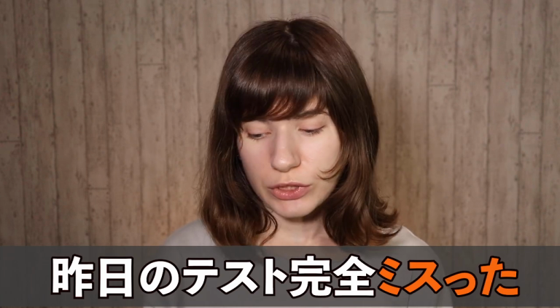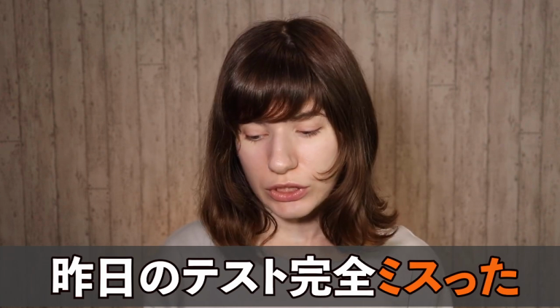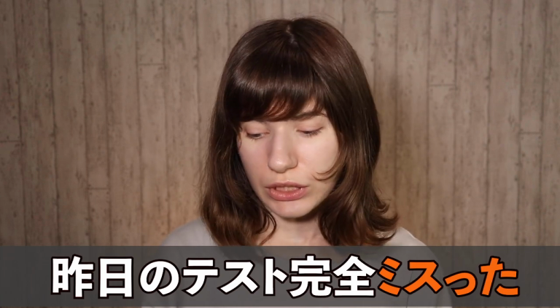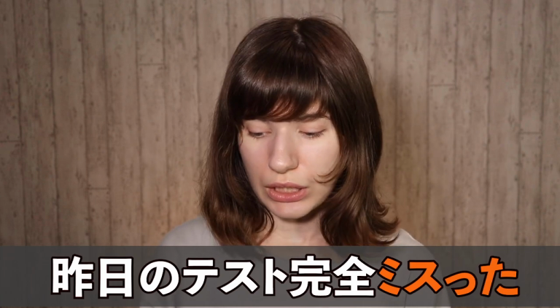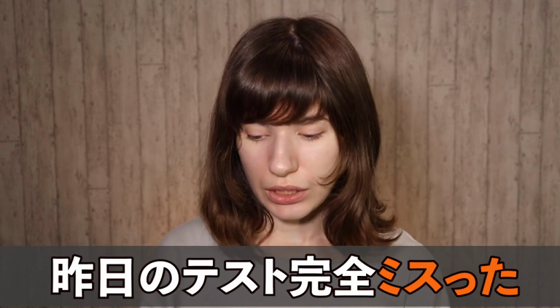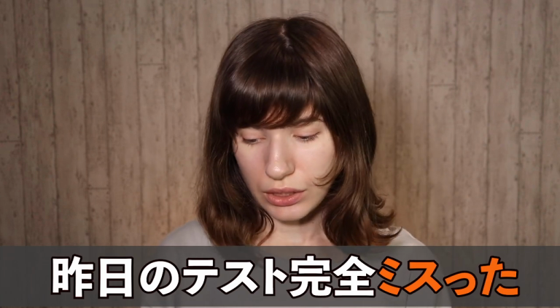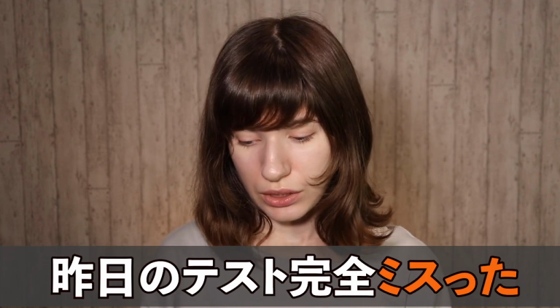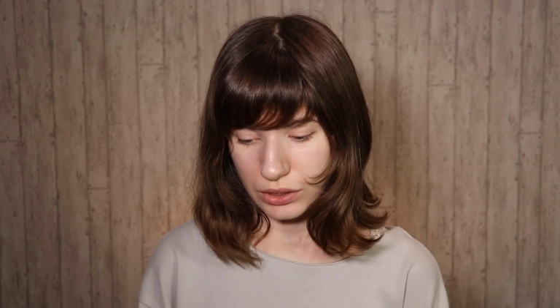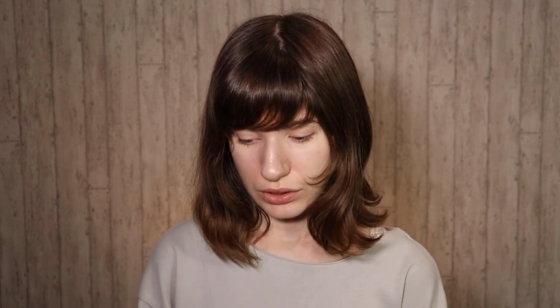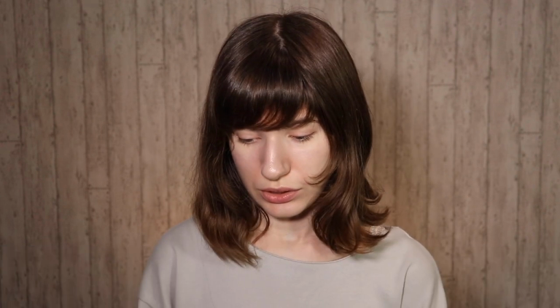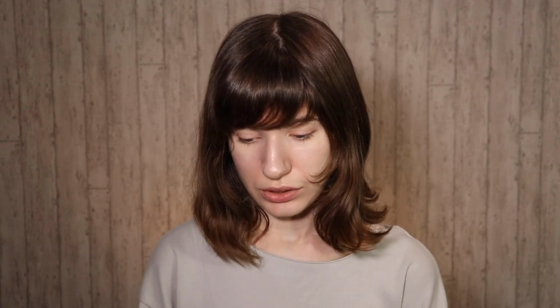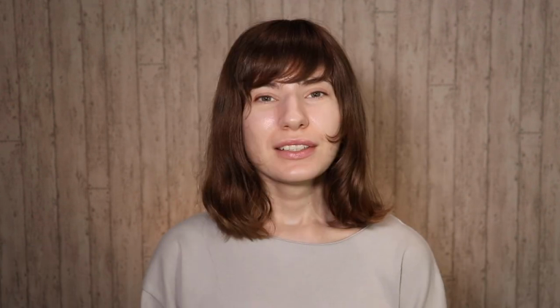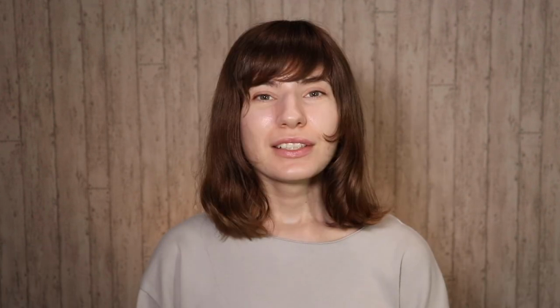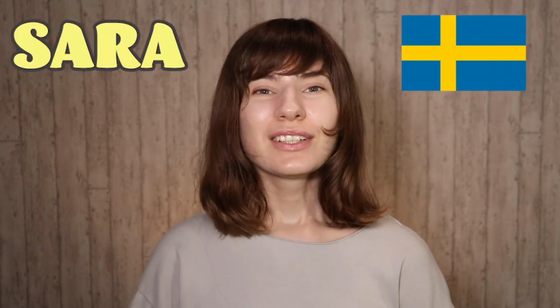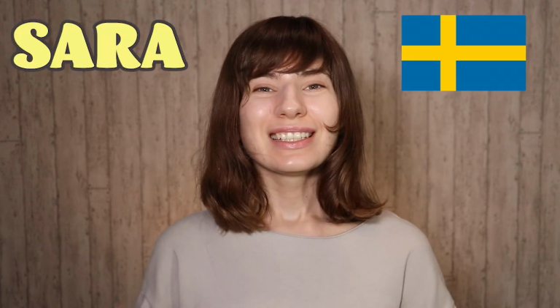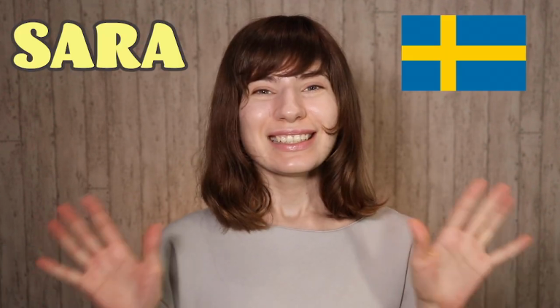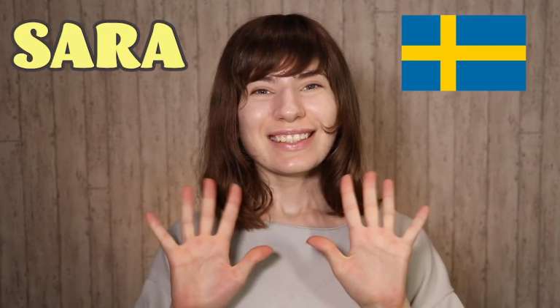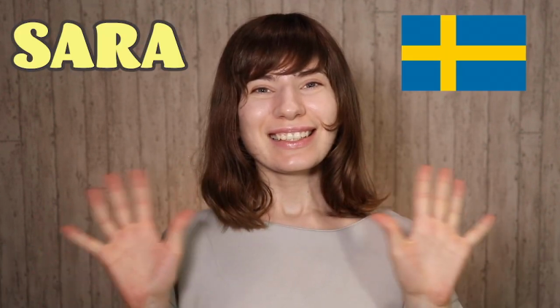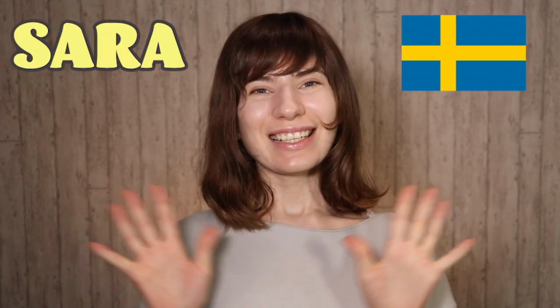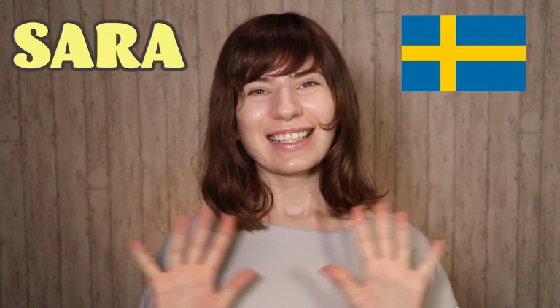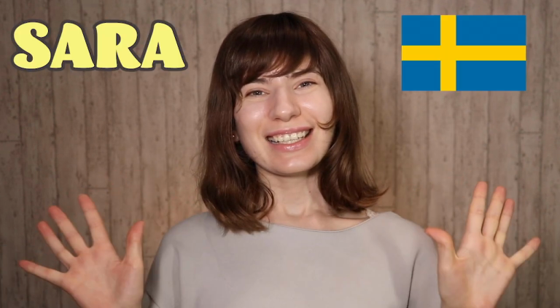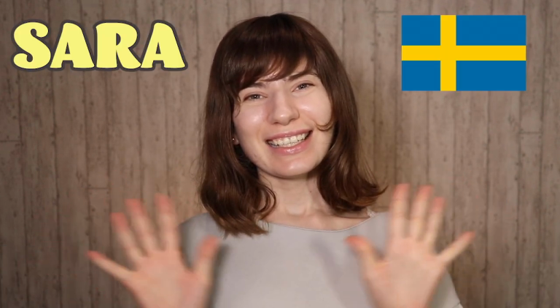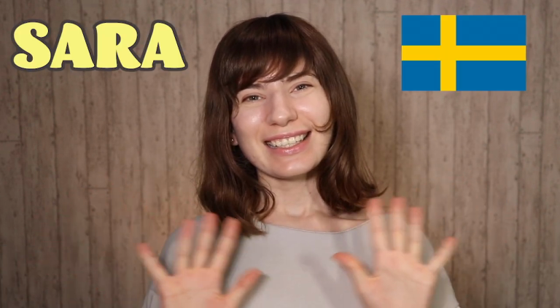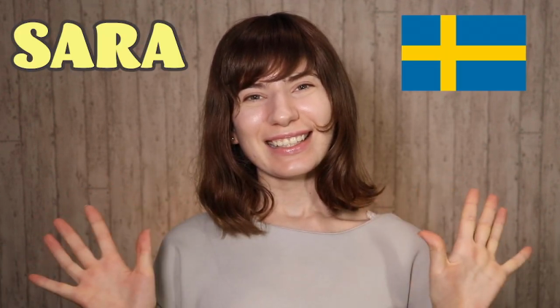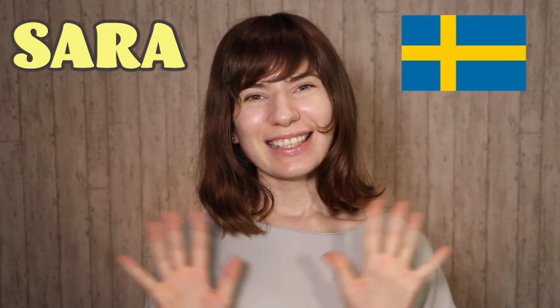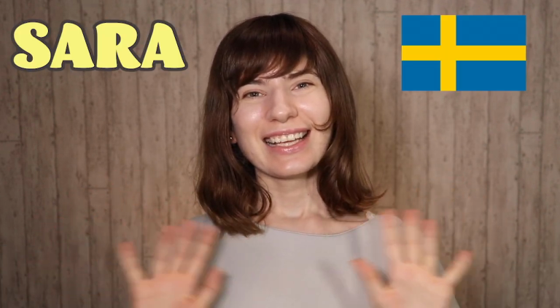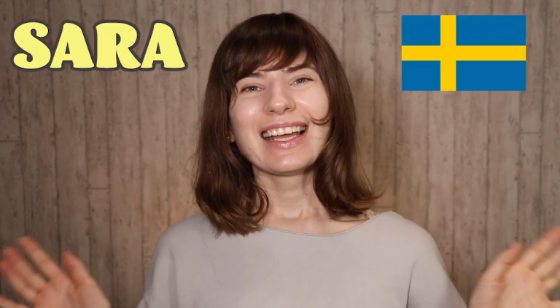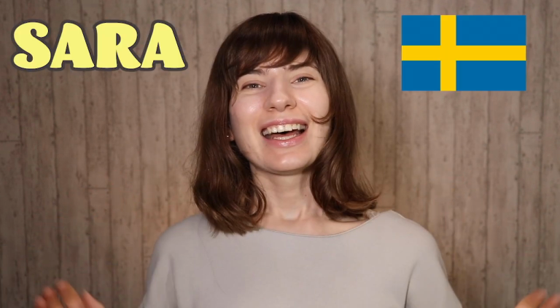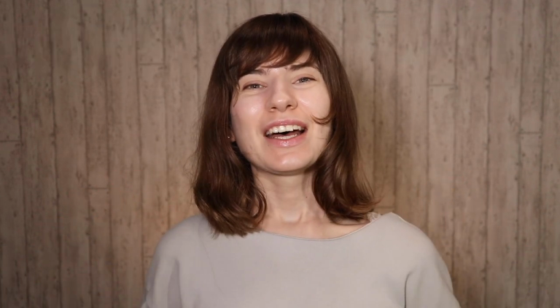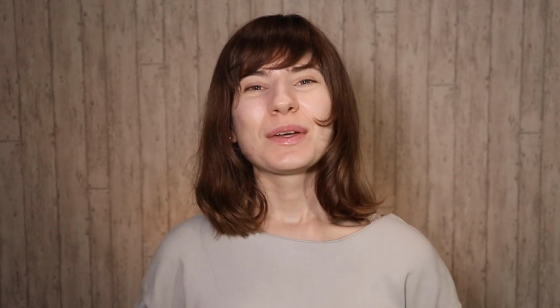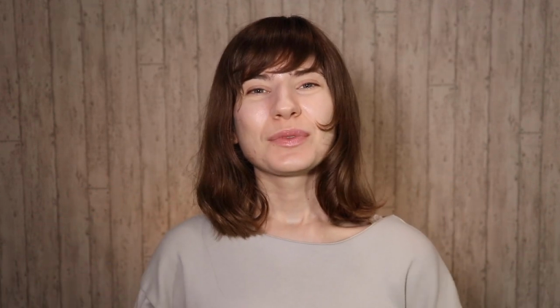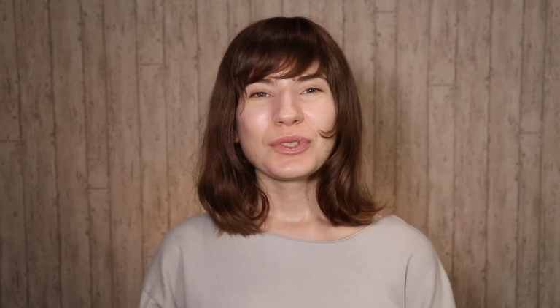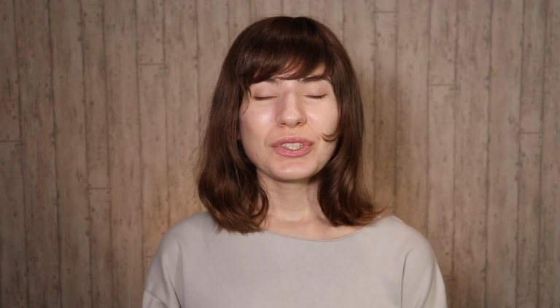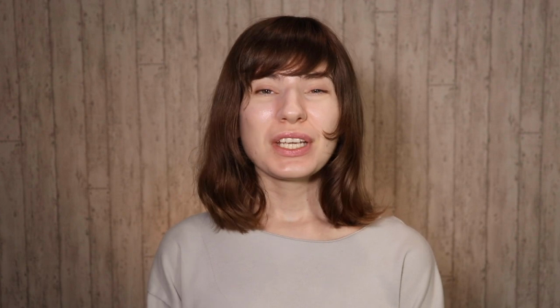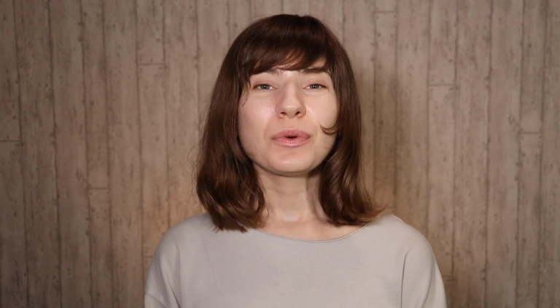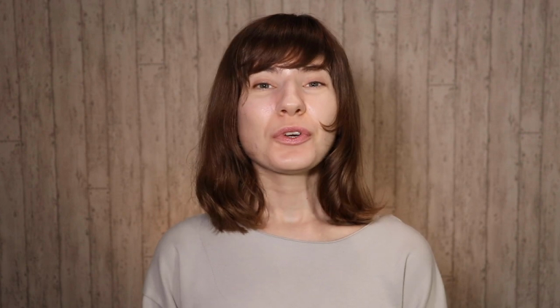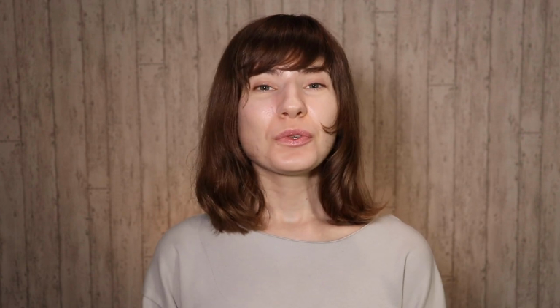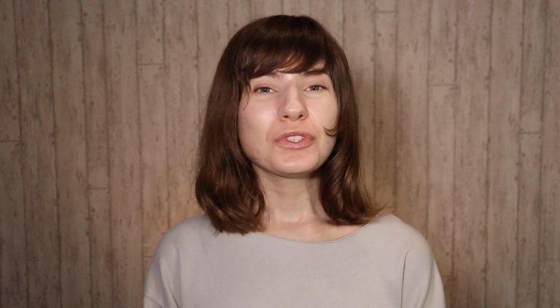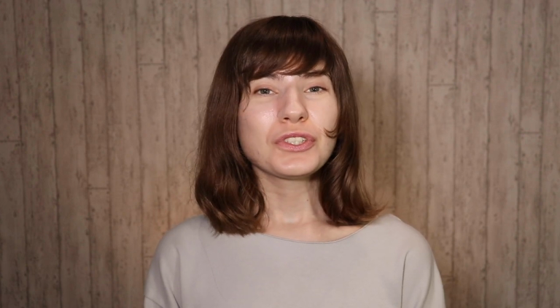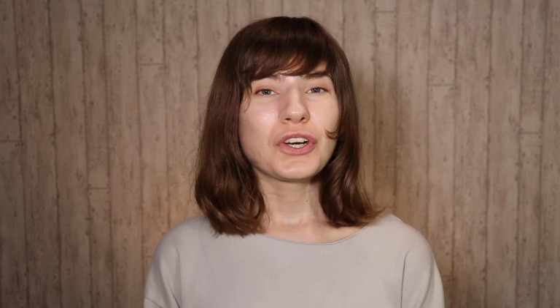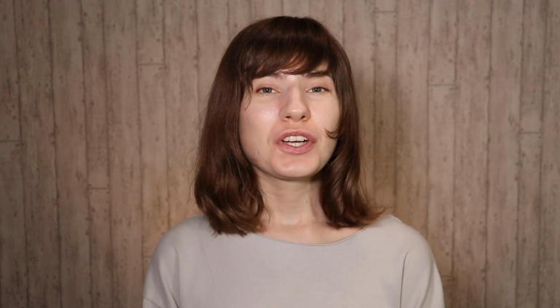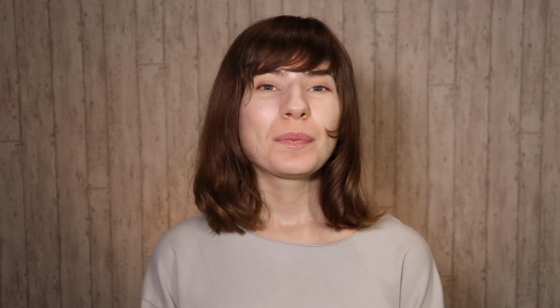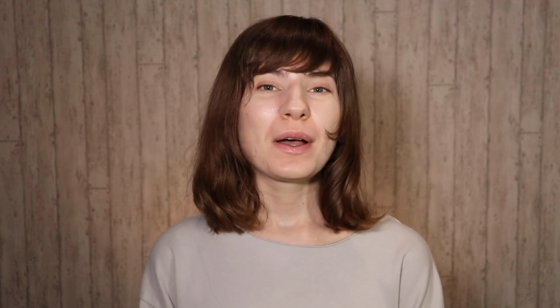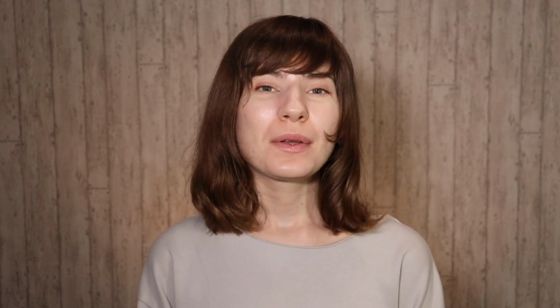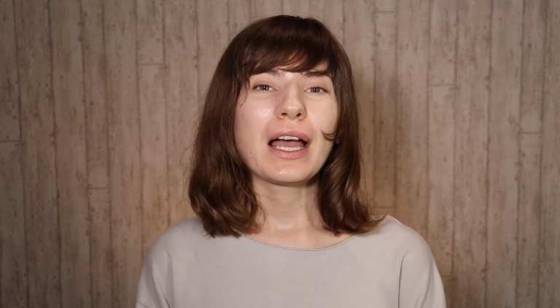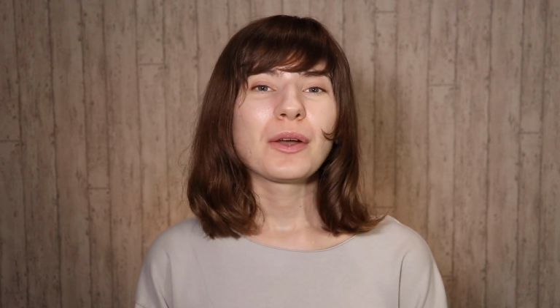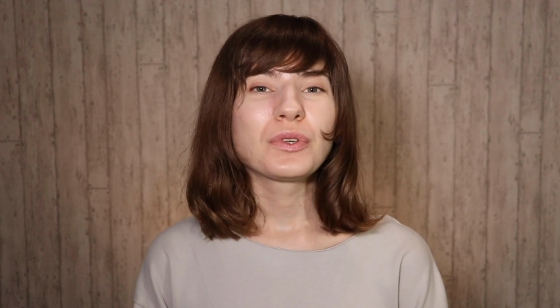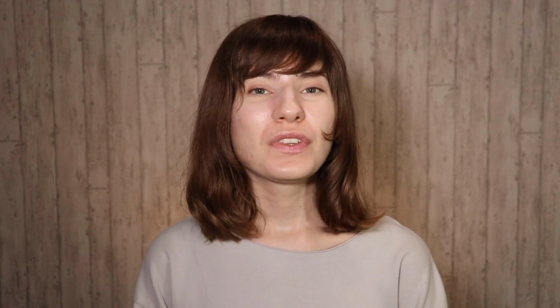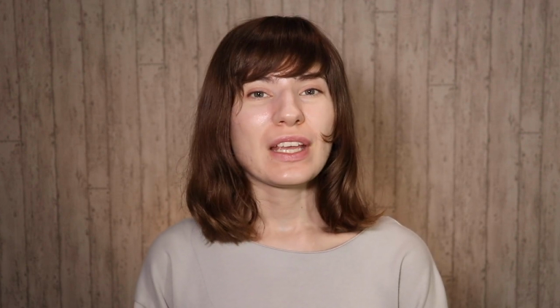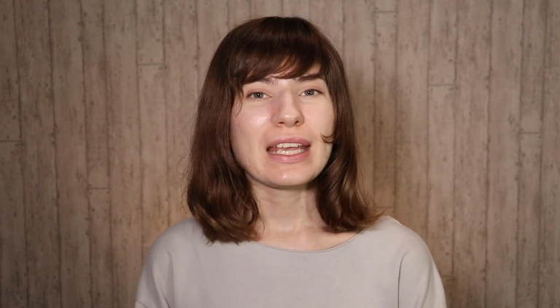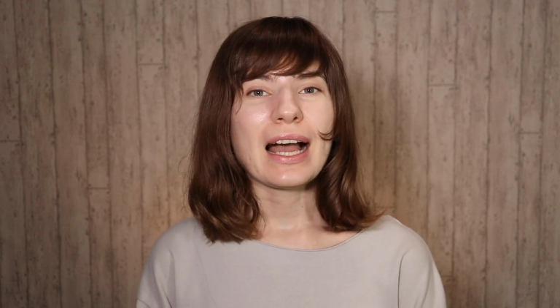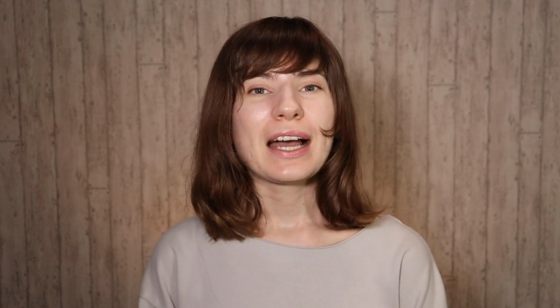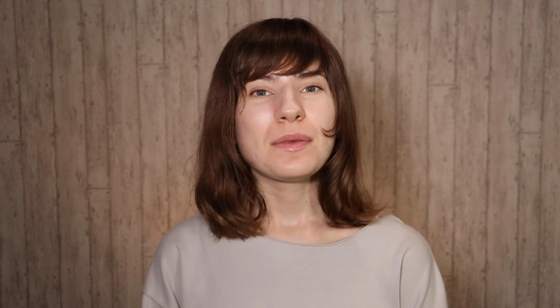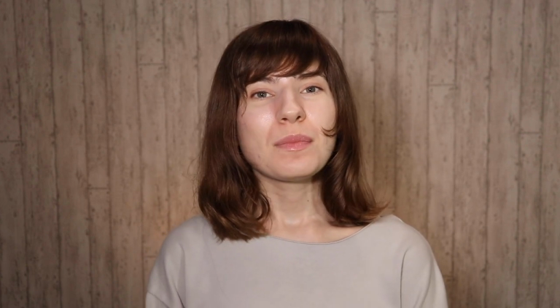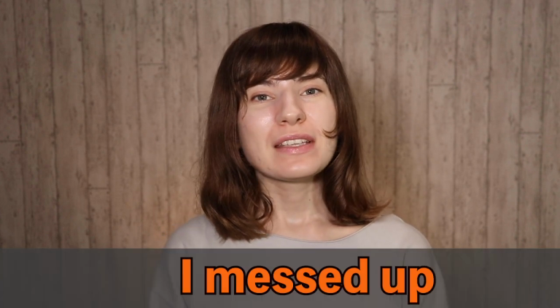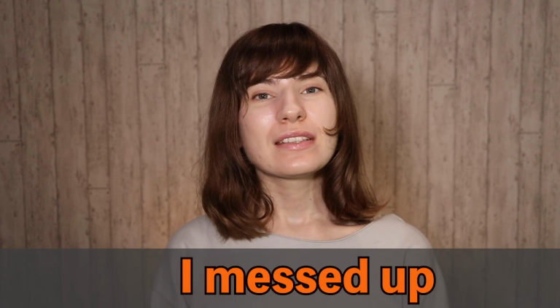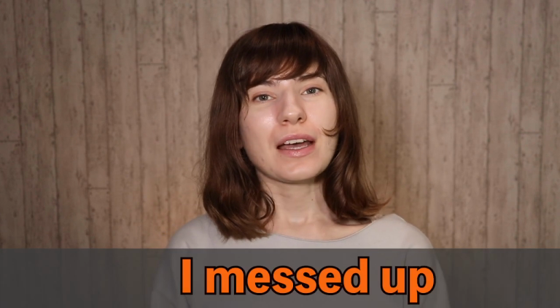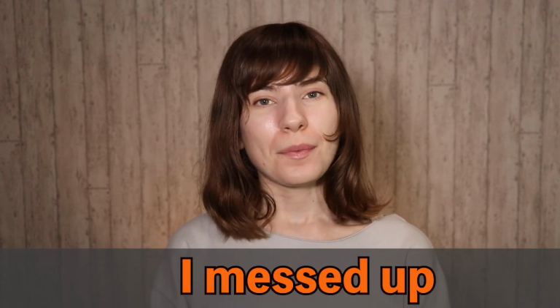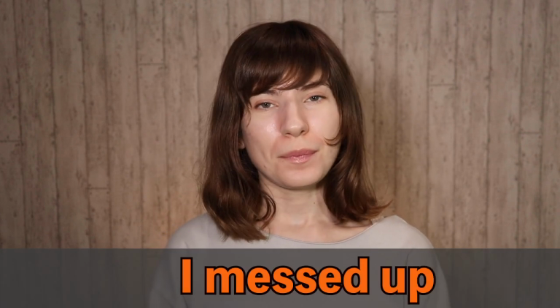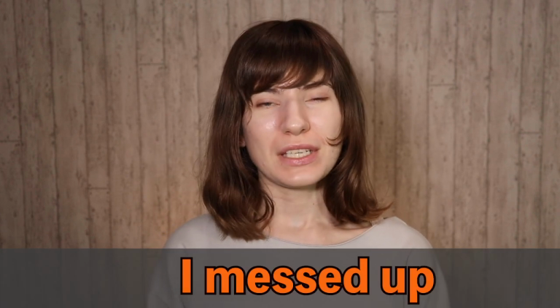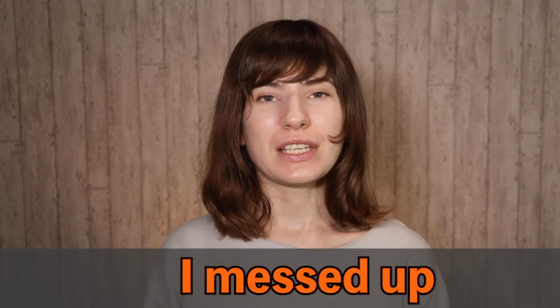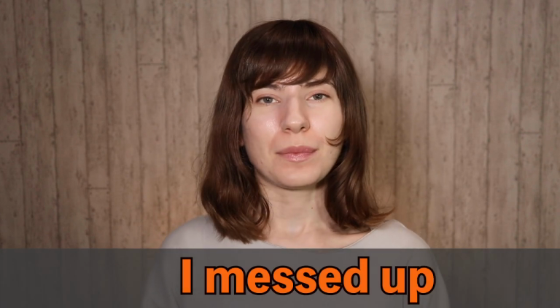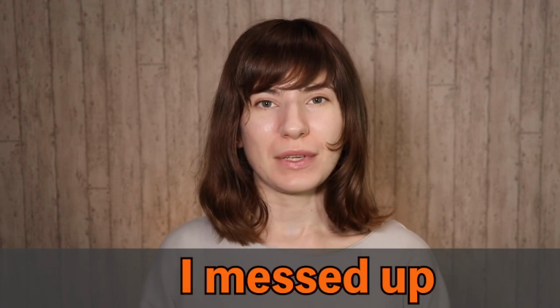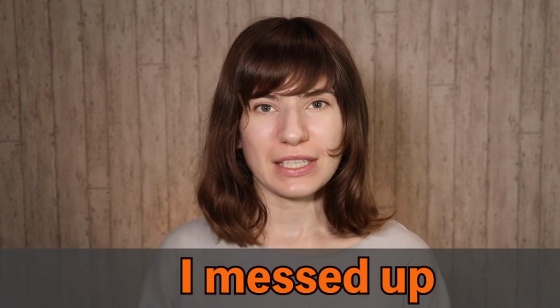昨日のテスト完全にミスった！ サラです！ Today we're going to talk about how to say 'I messed up' in Japanese.